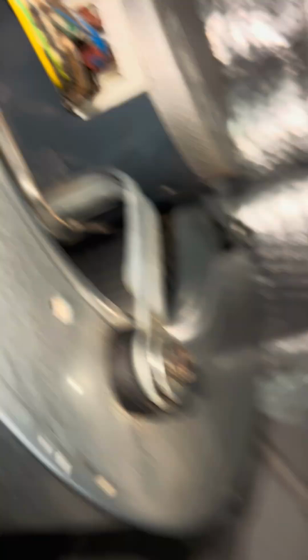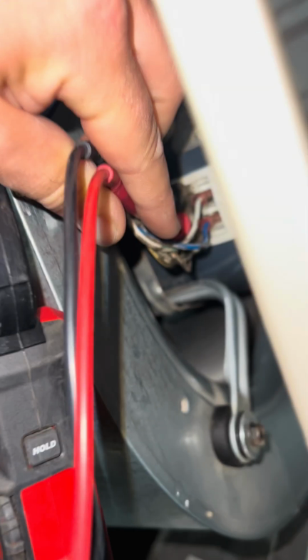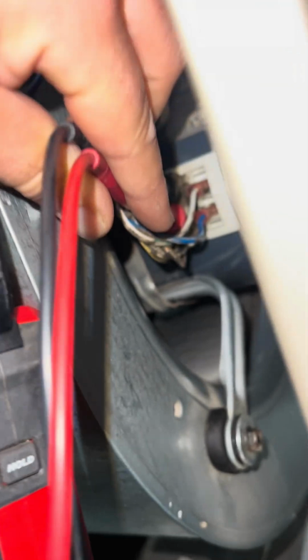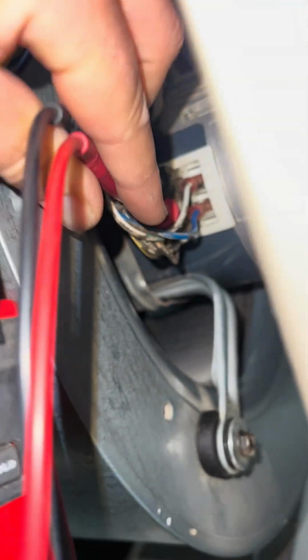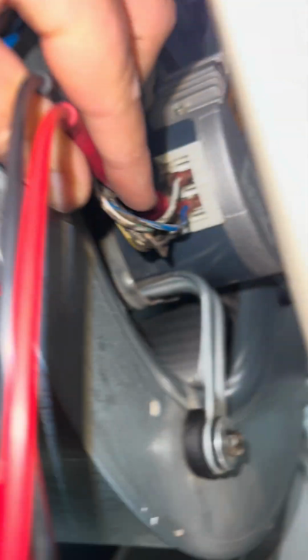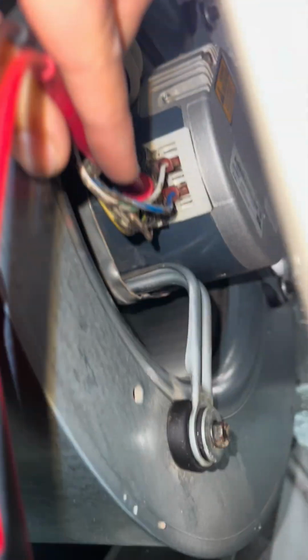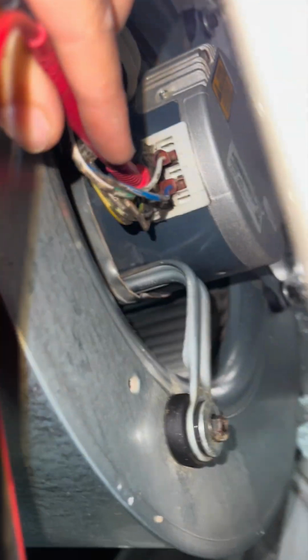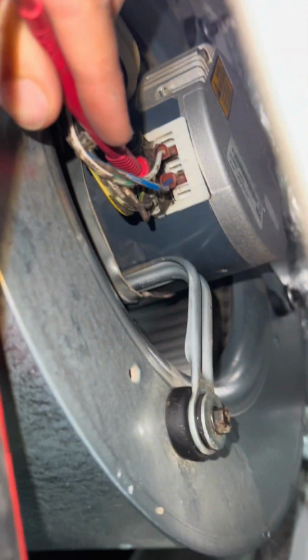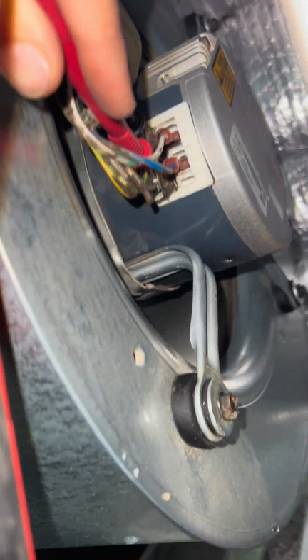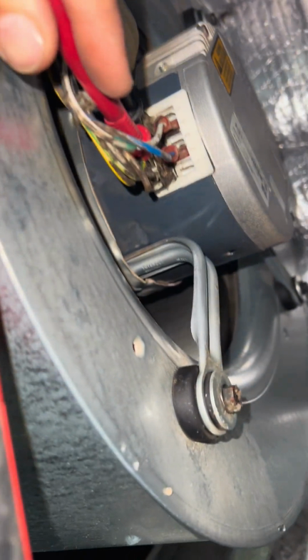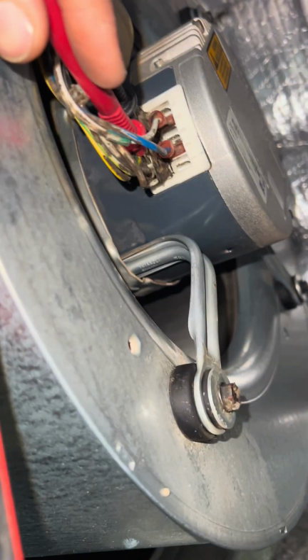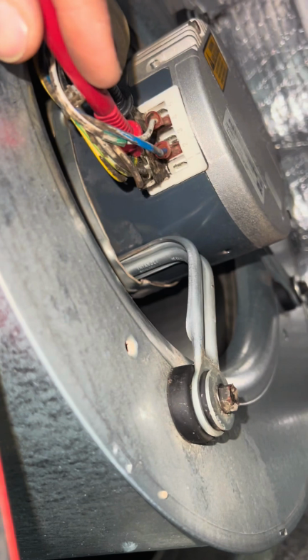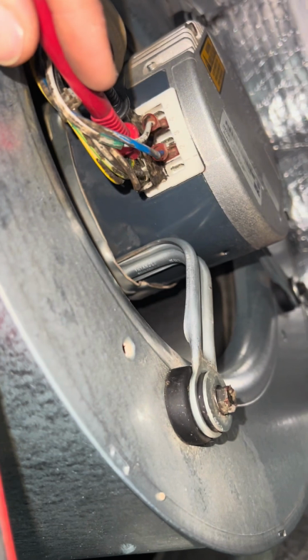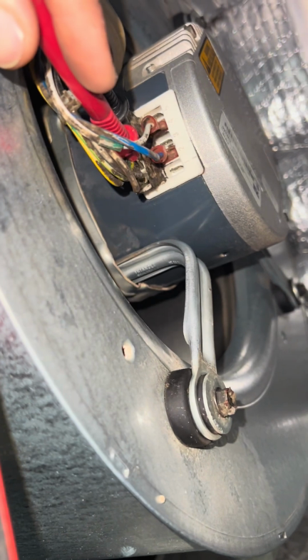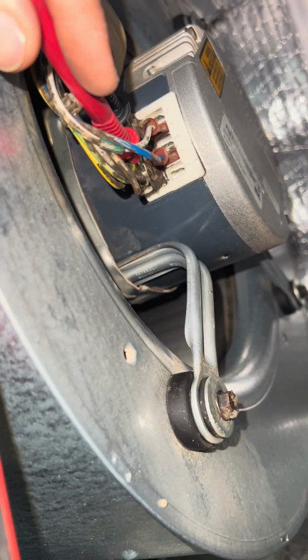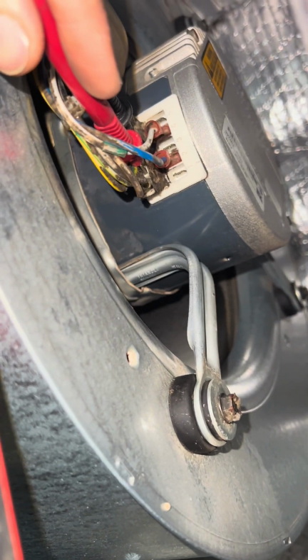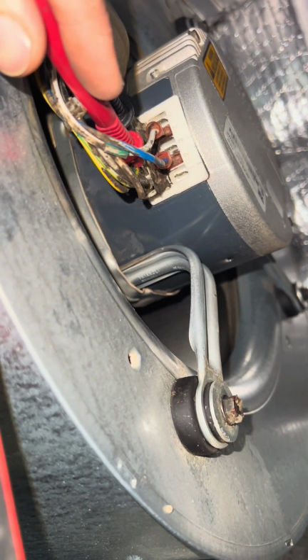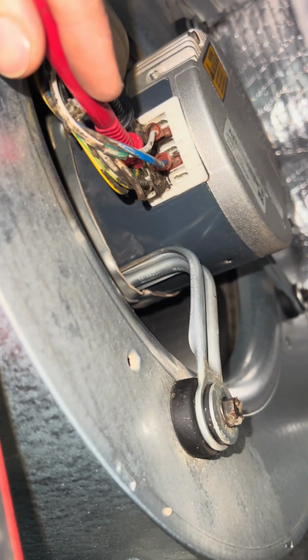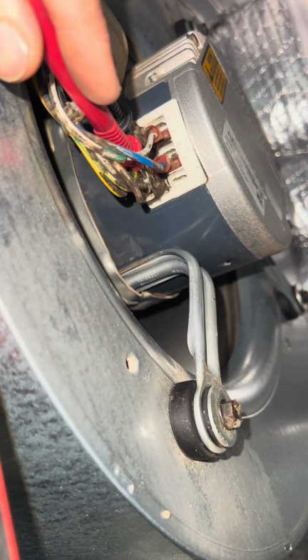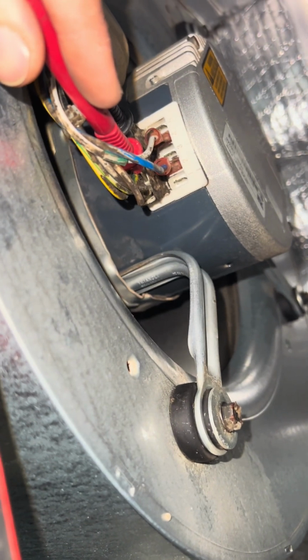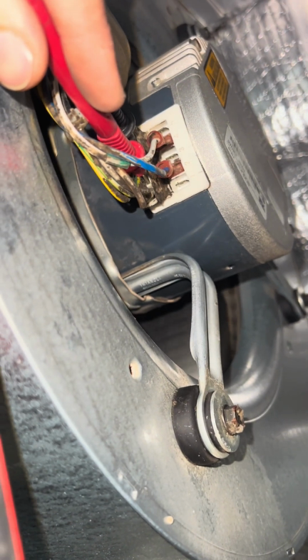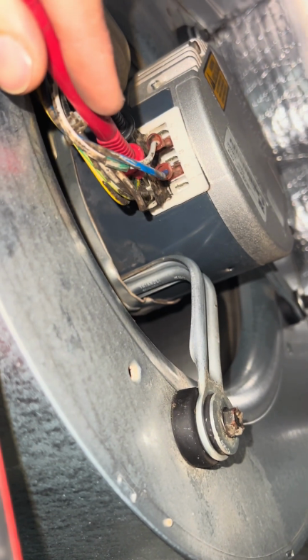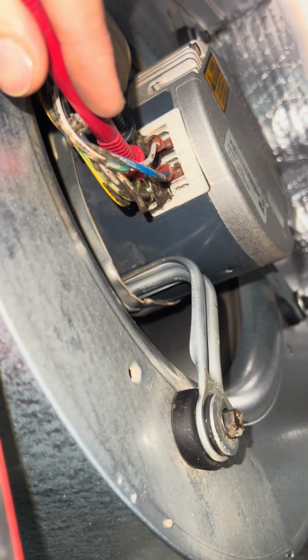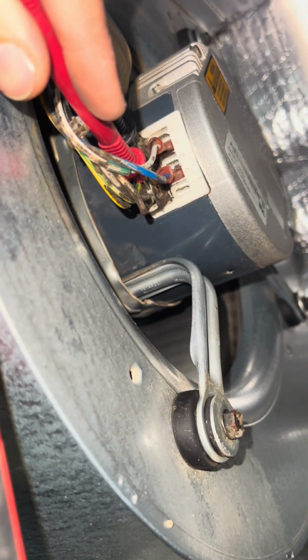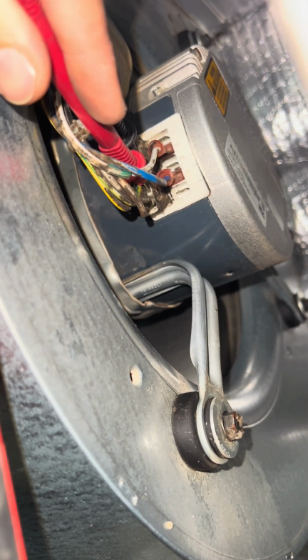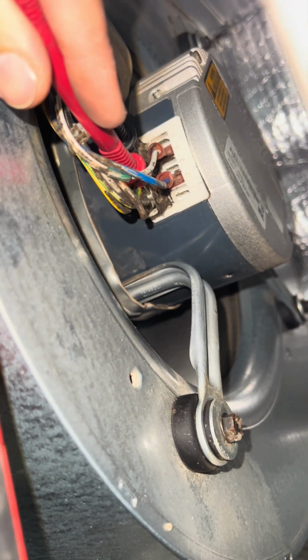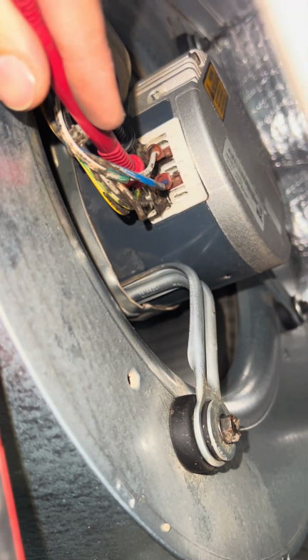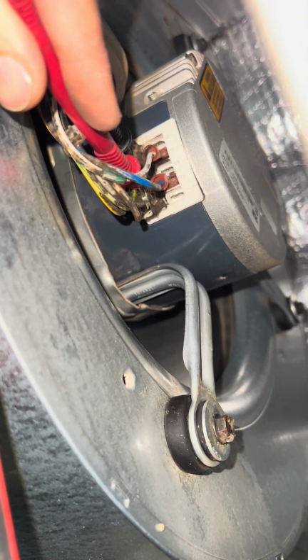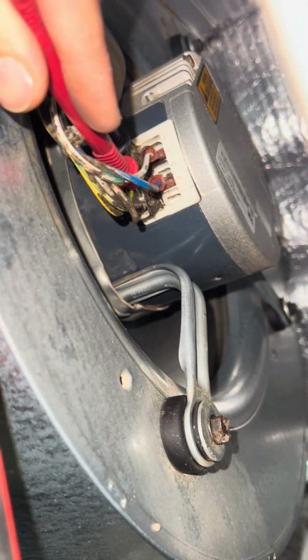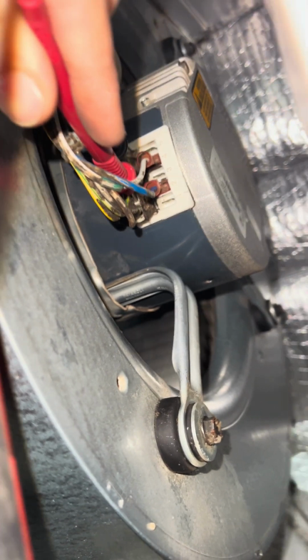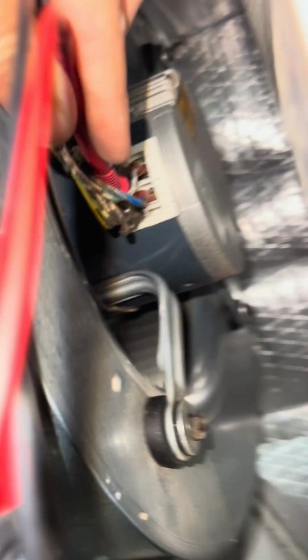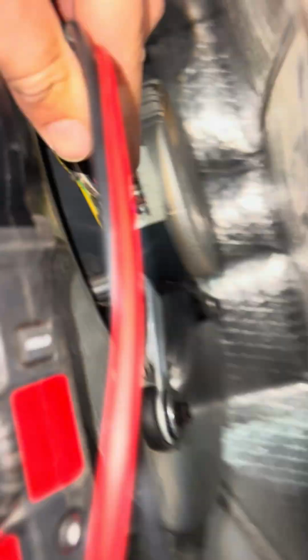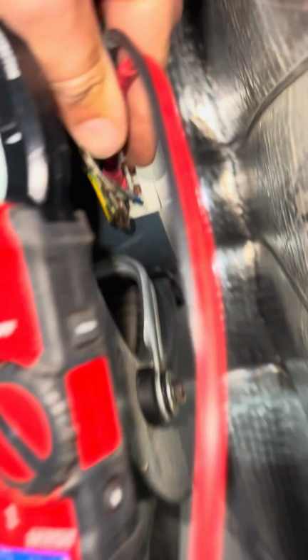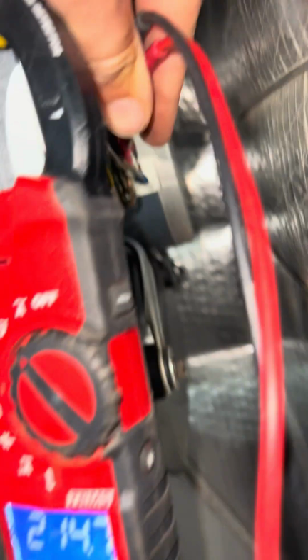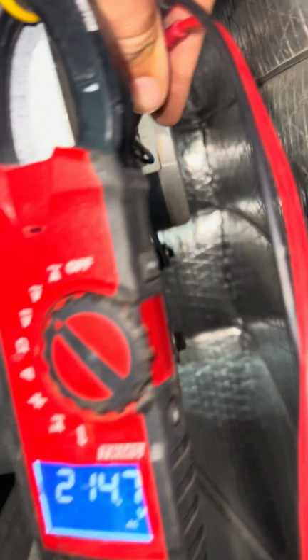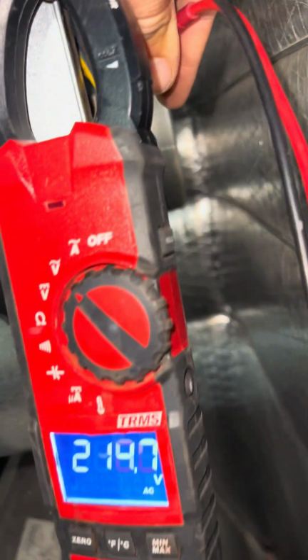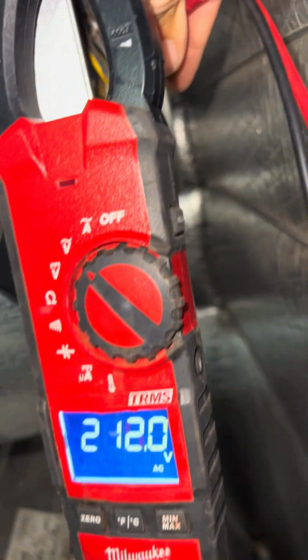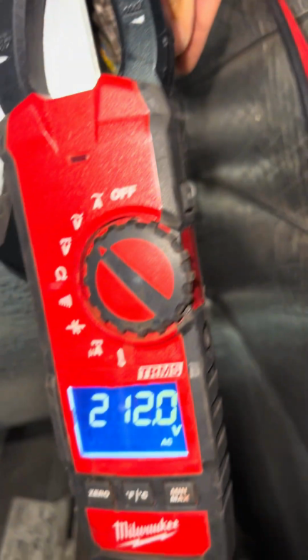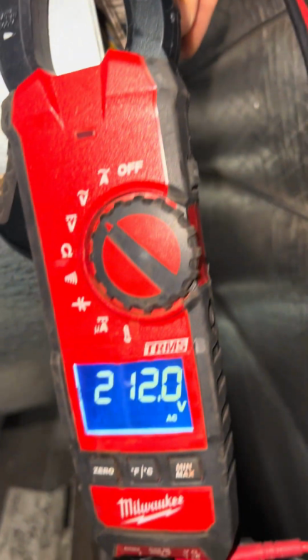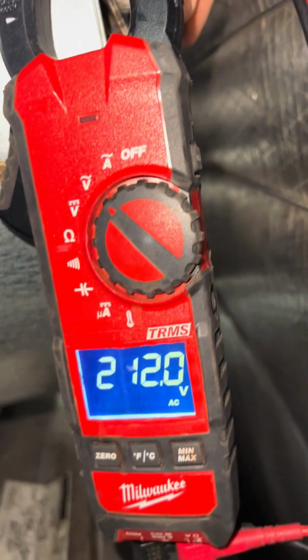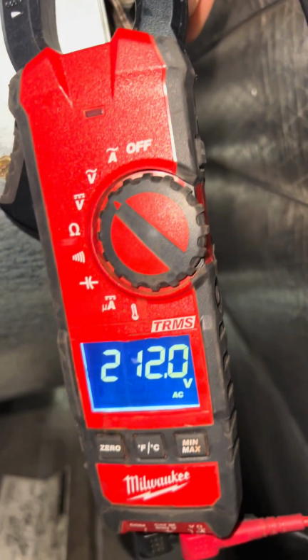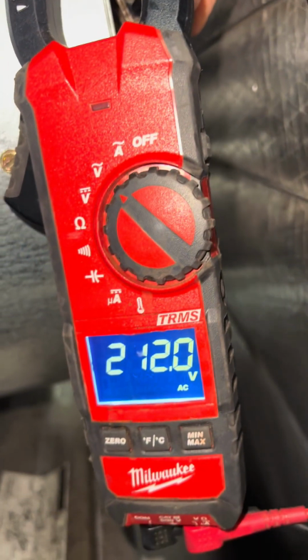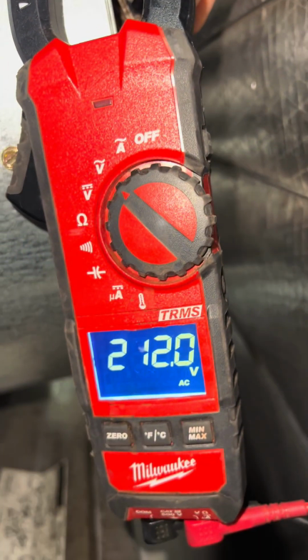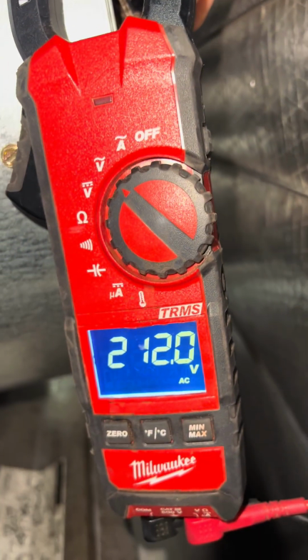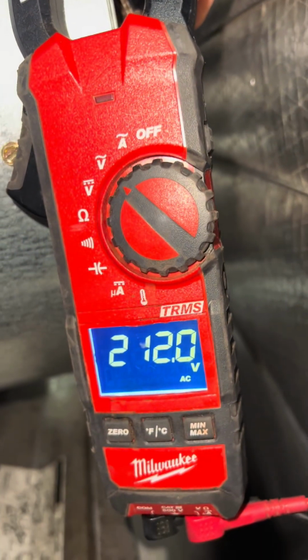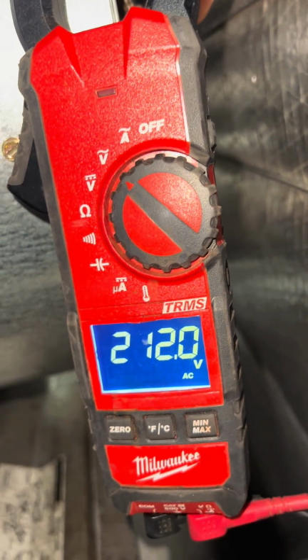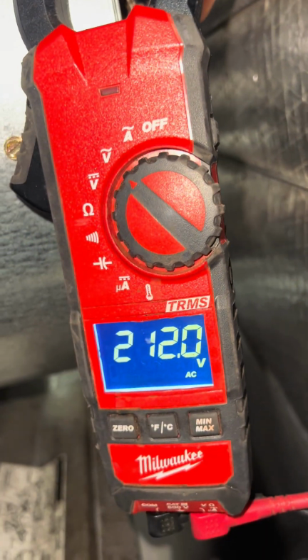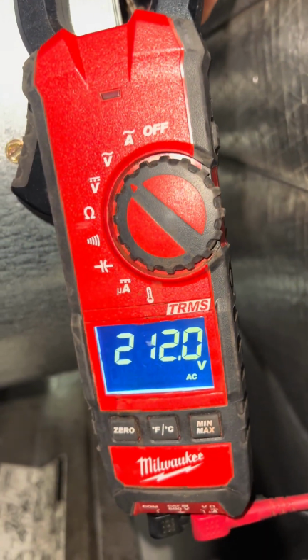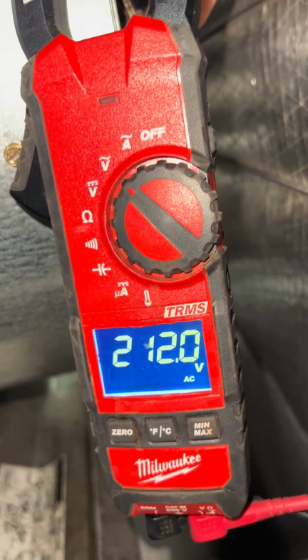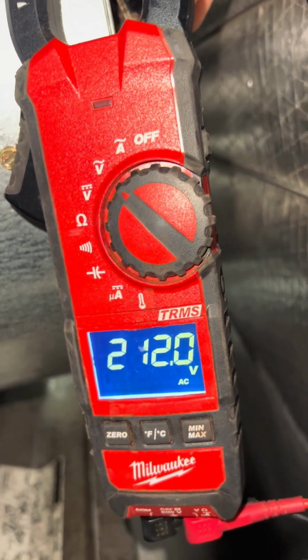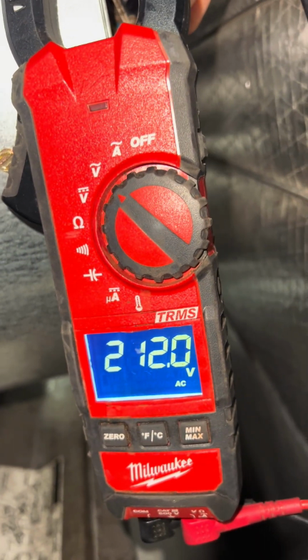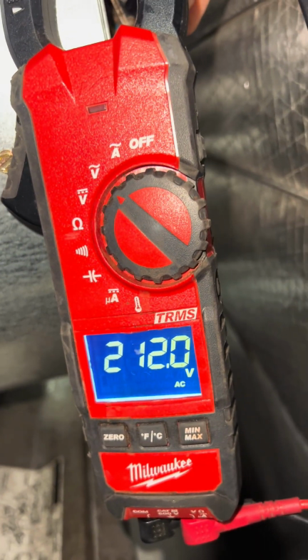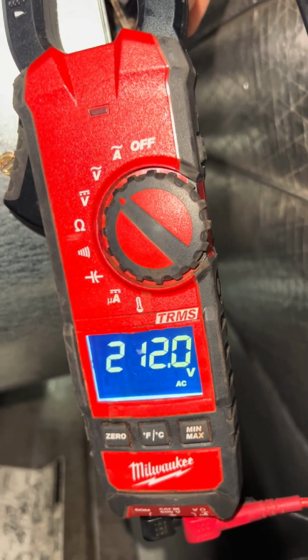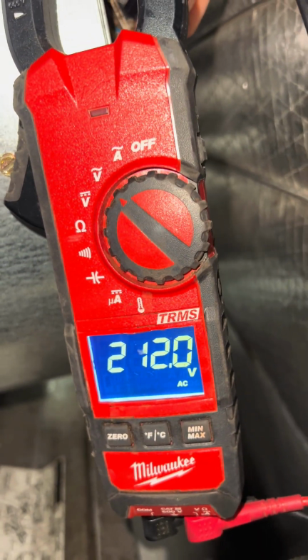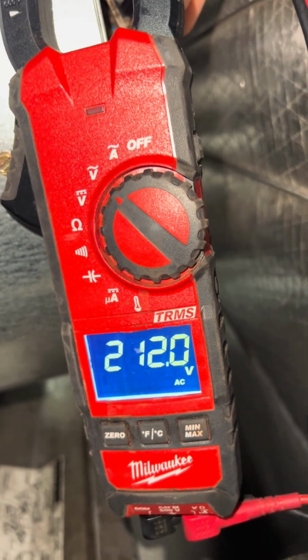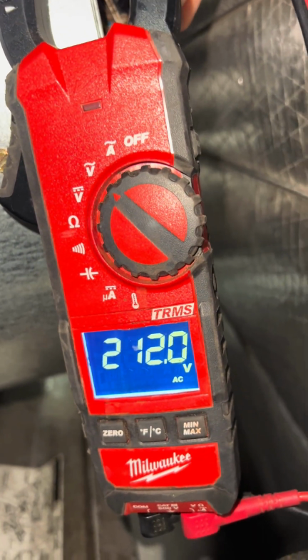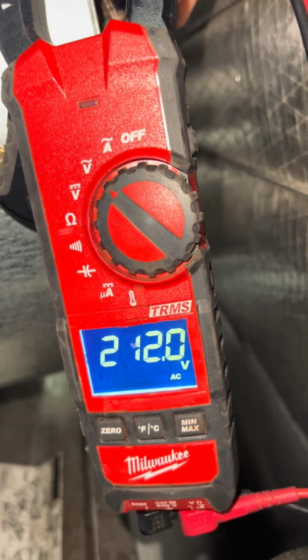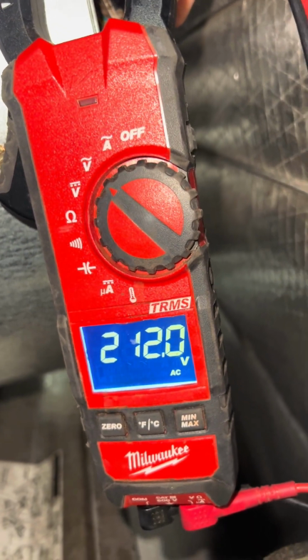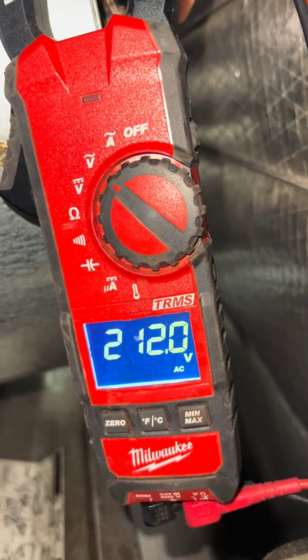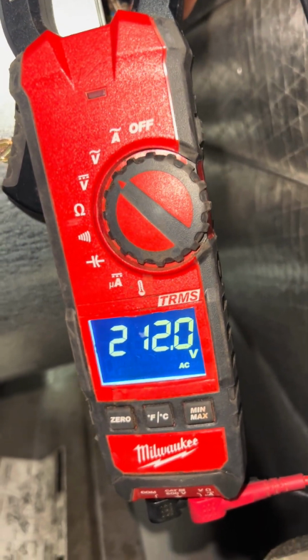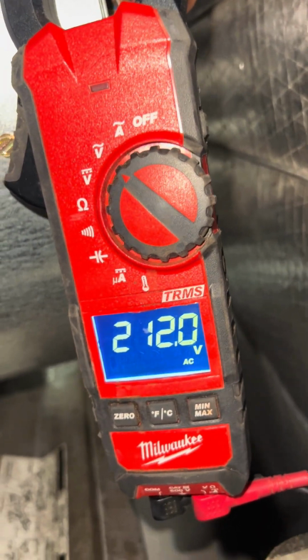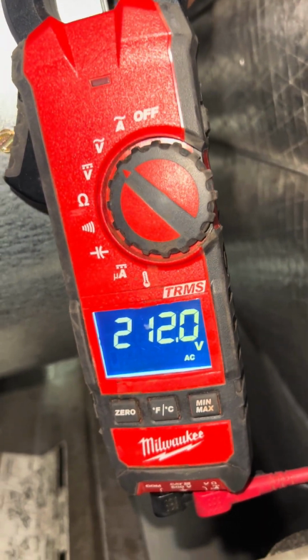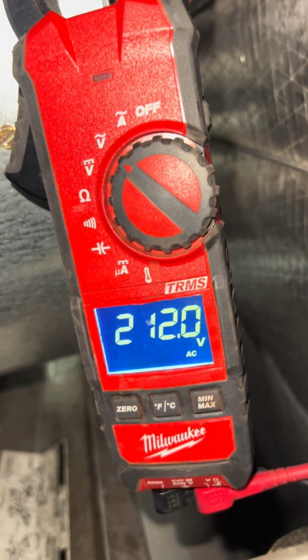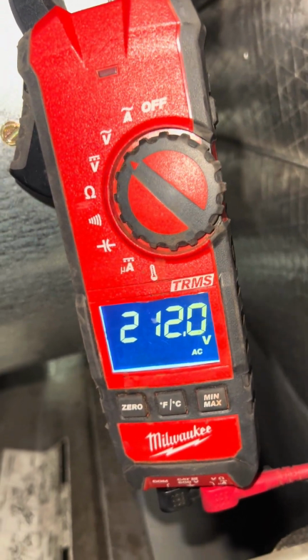First of all I want to make sure that we're getting line voltage so I'm putting my leads on here. You can see we are getting 212 volts.